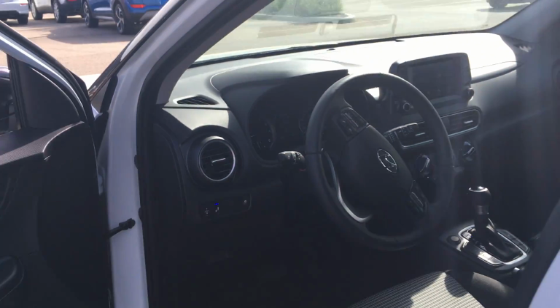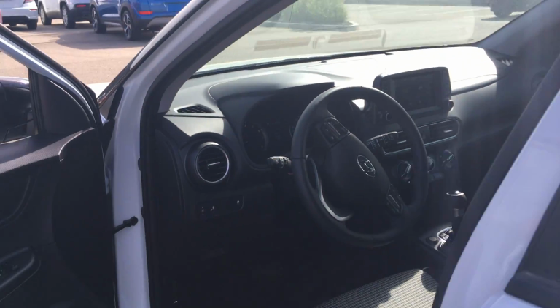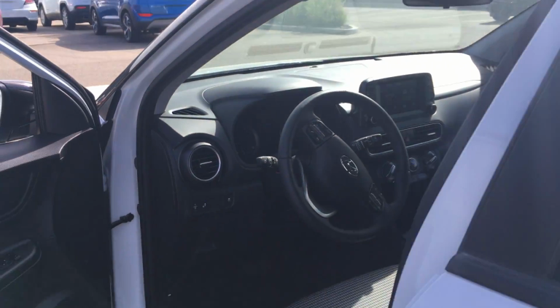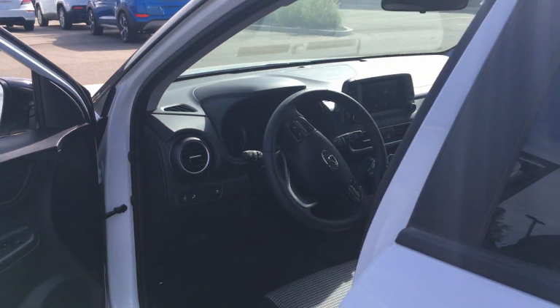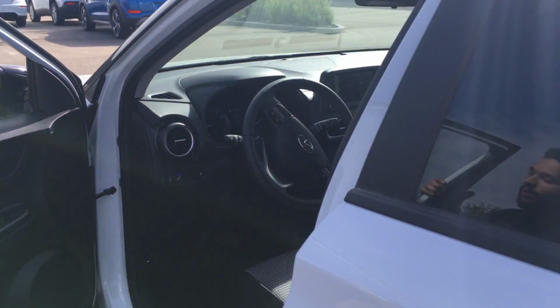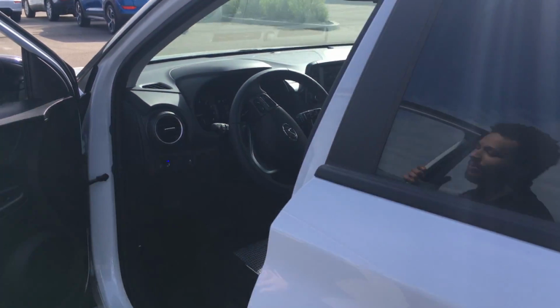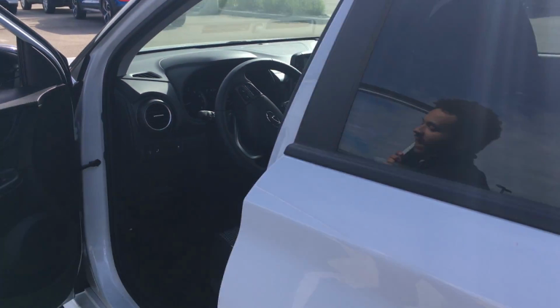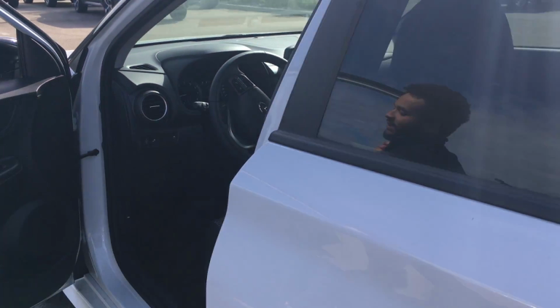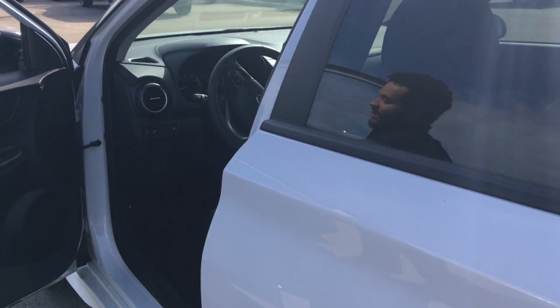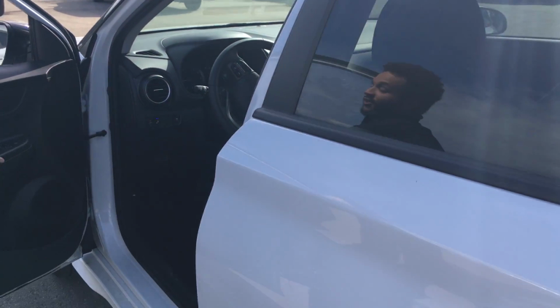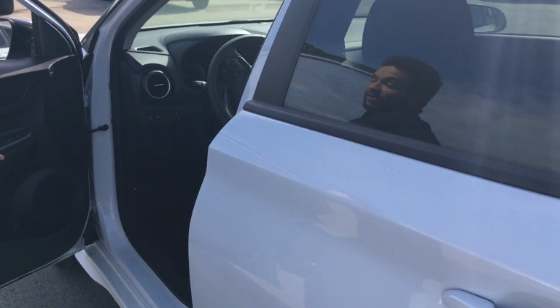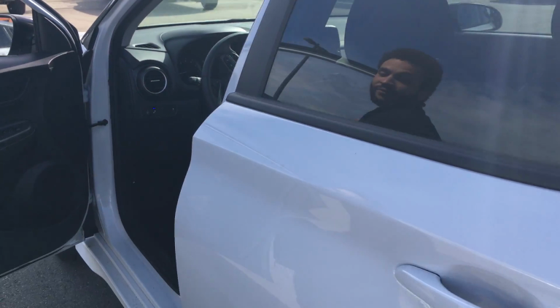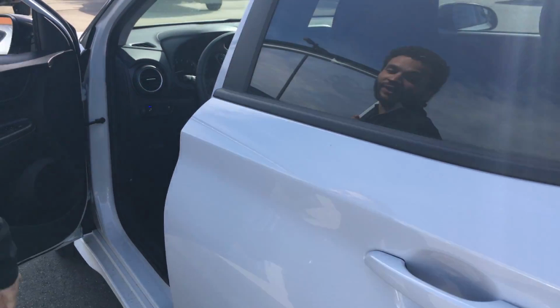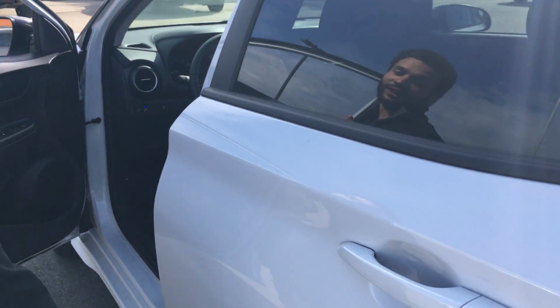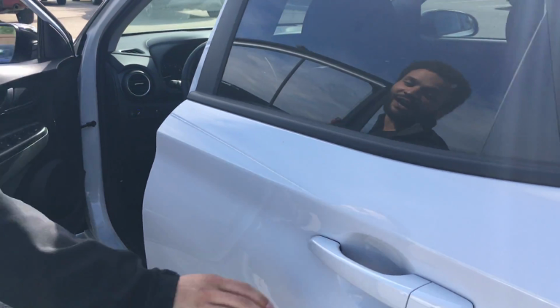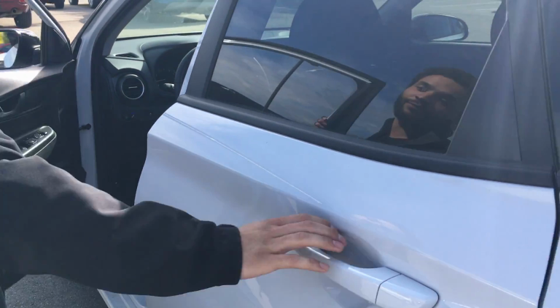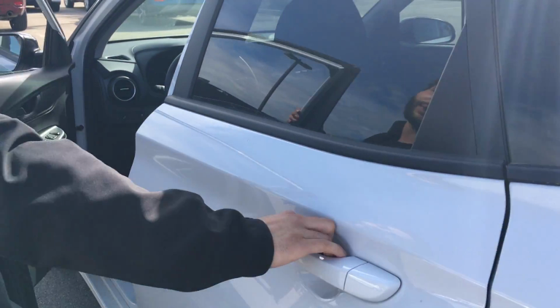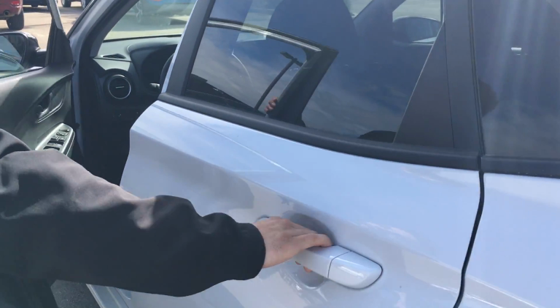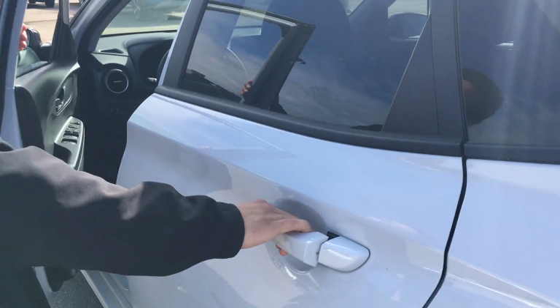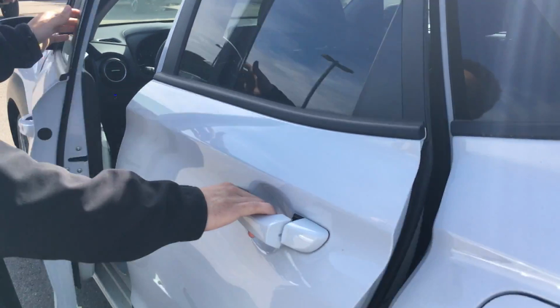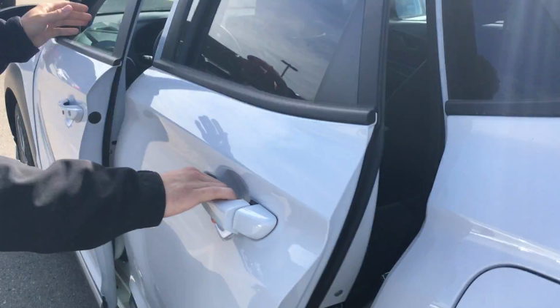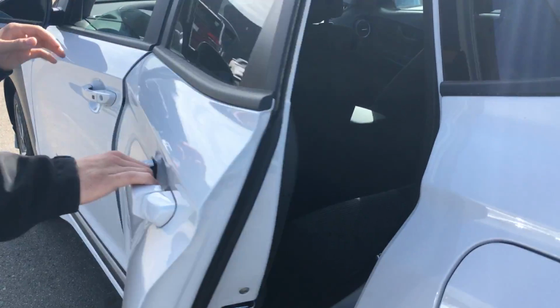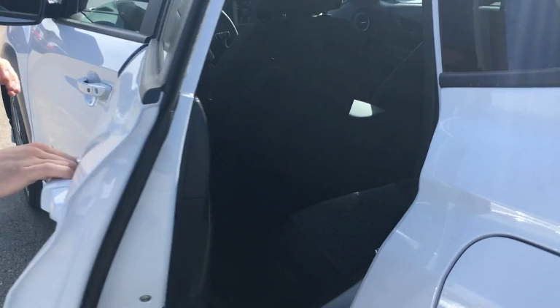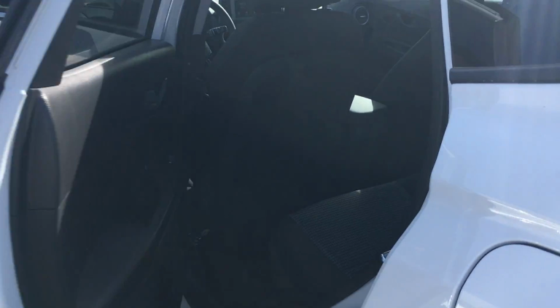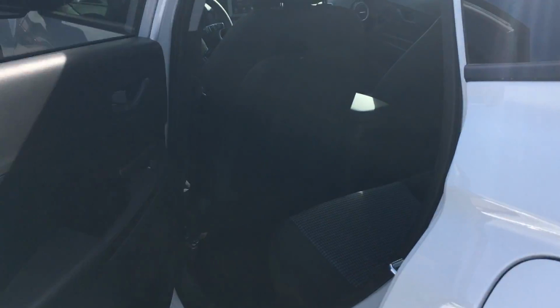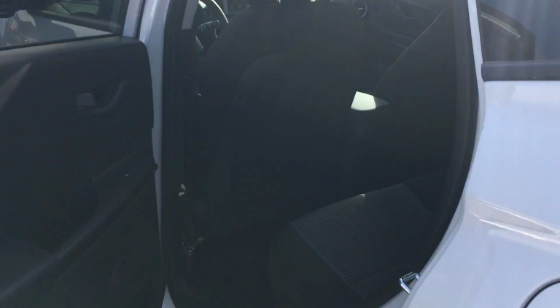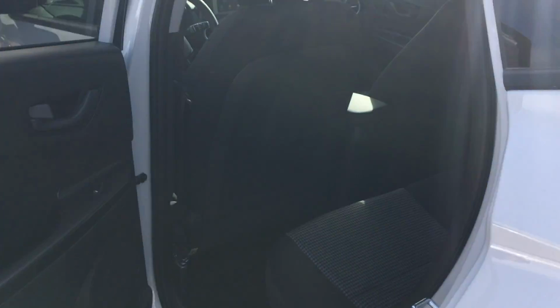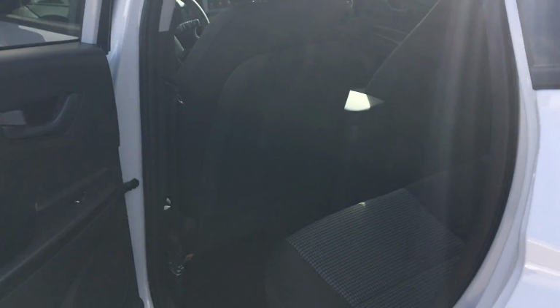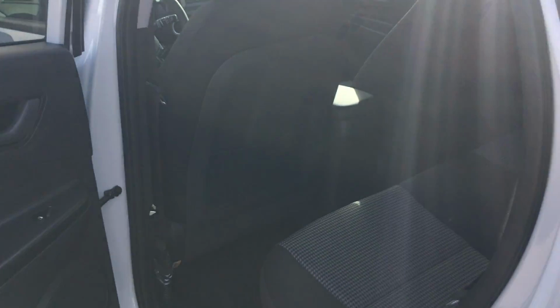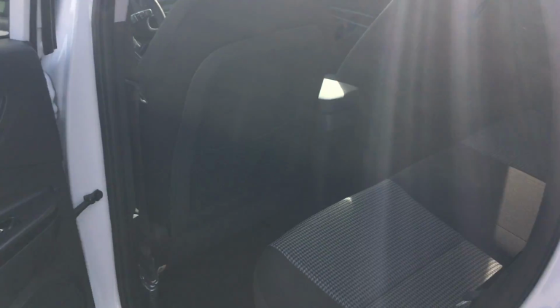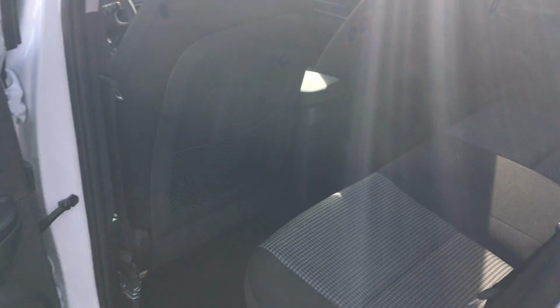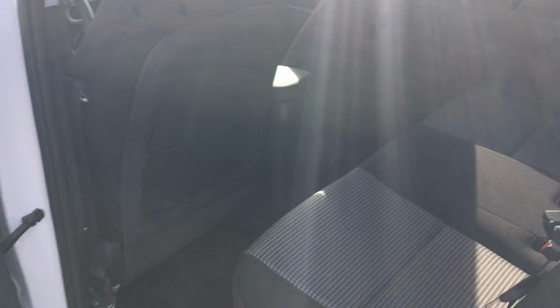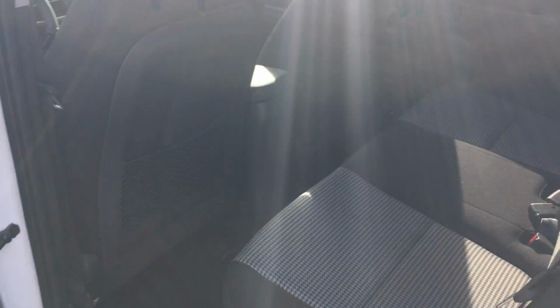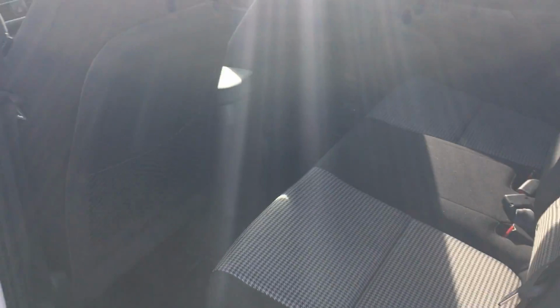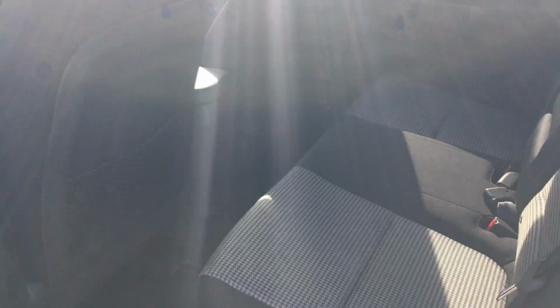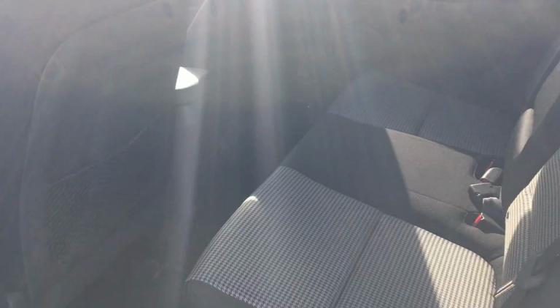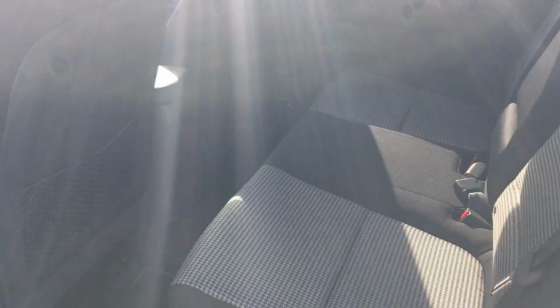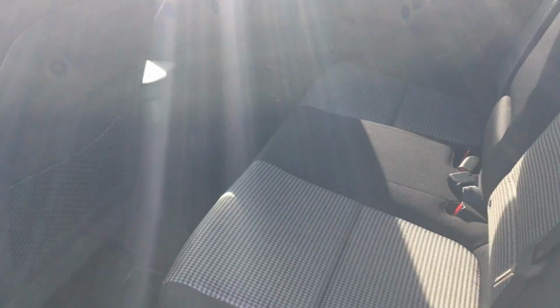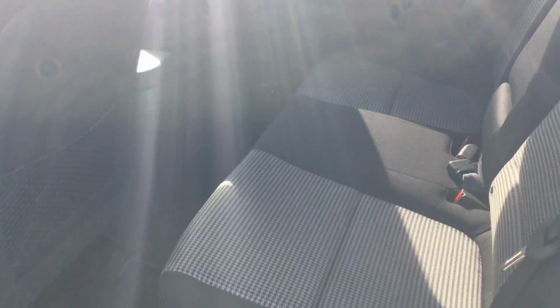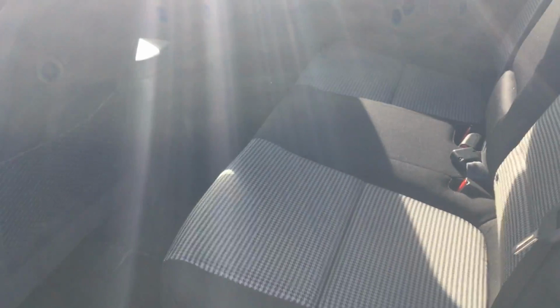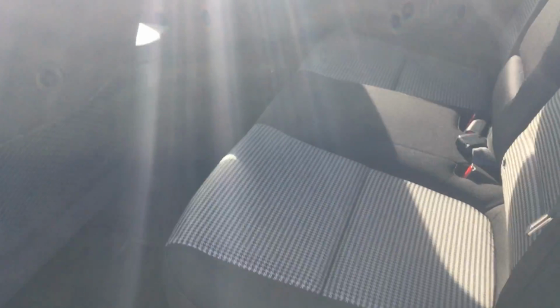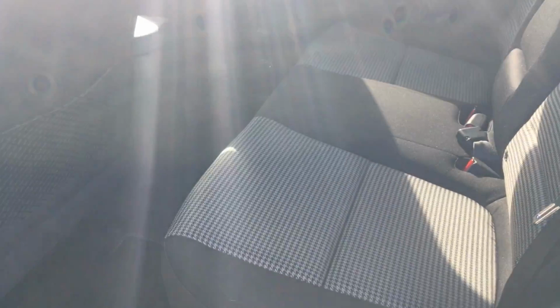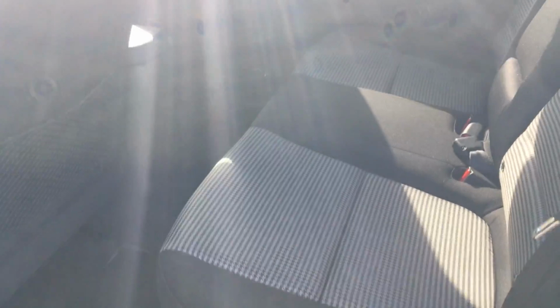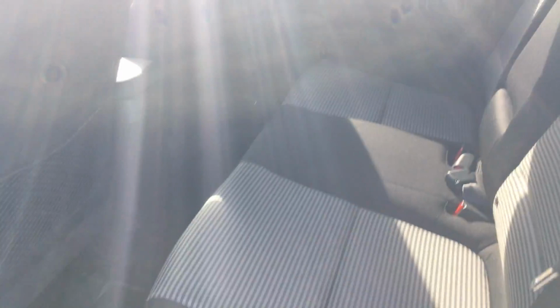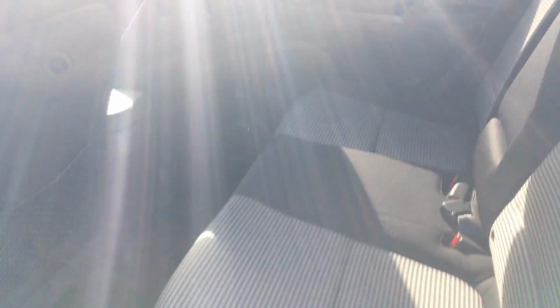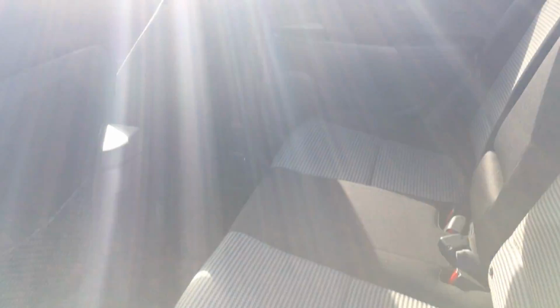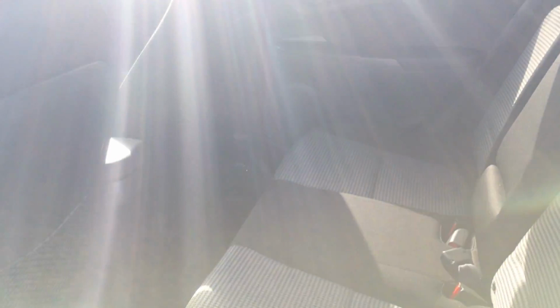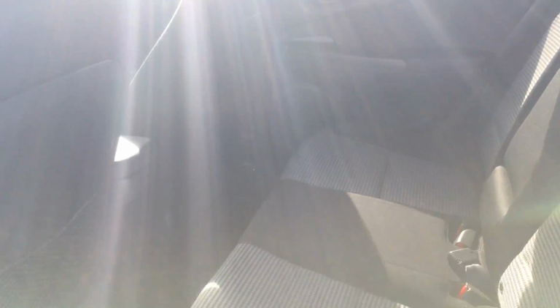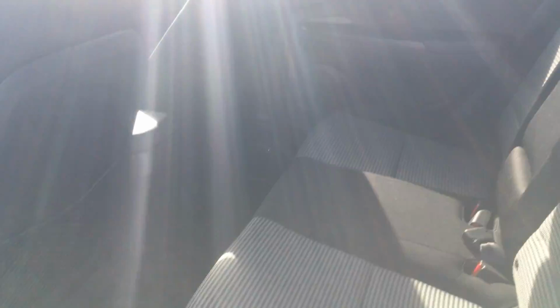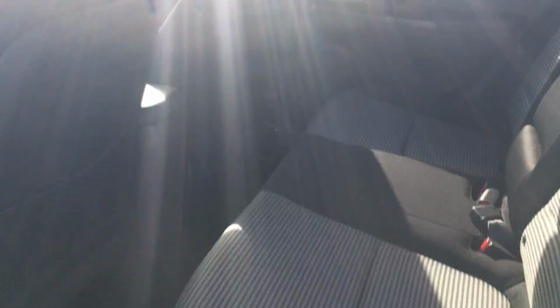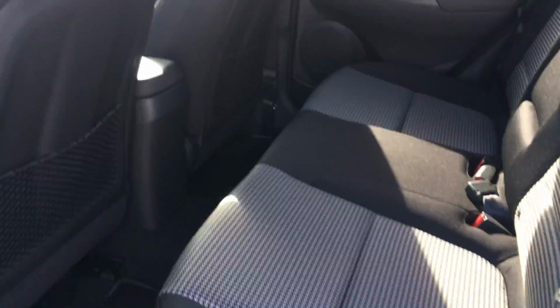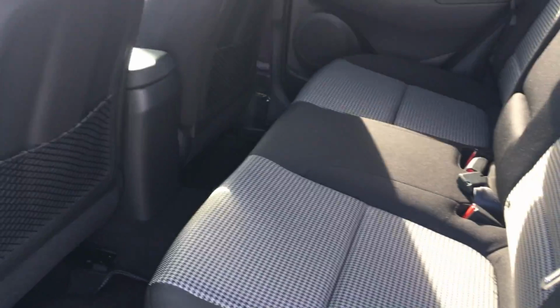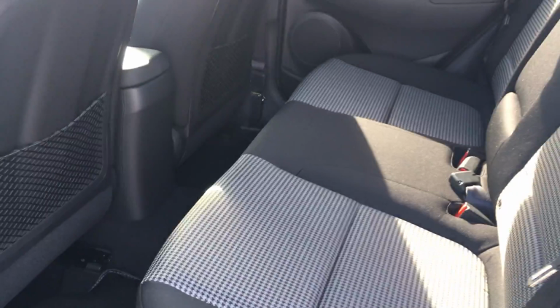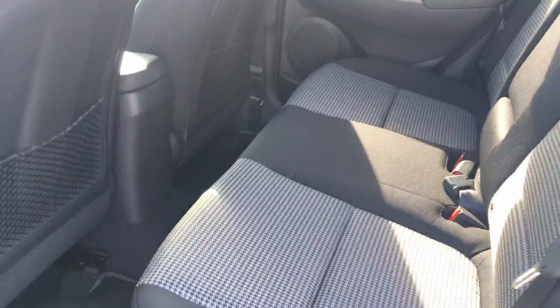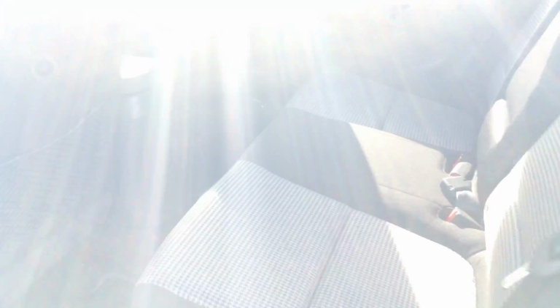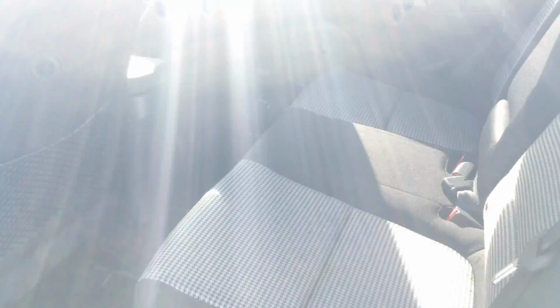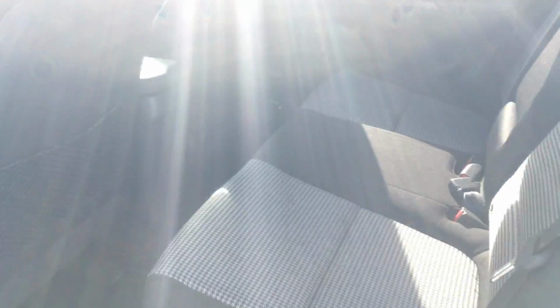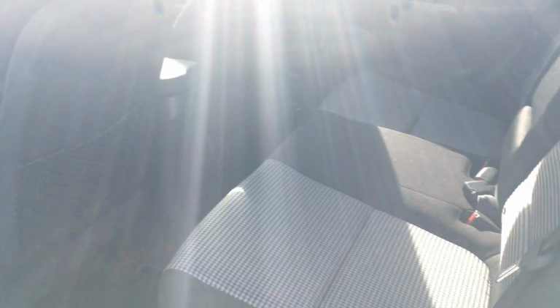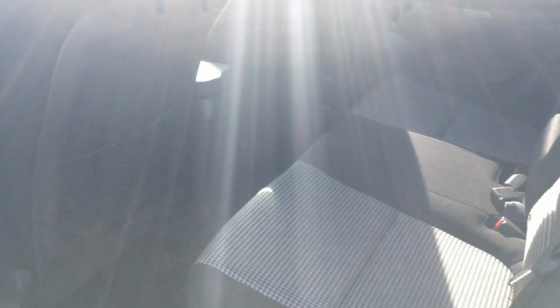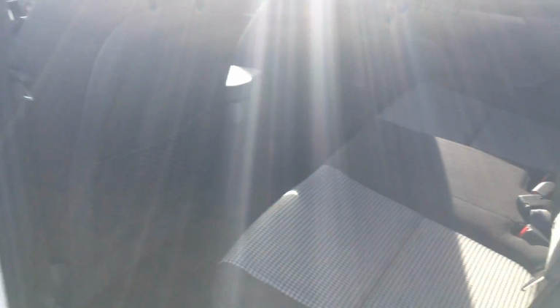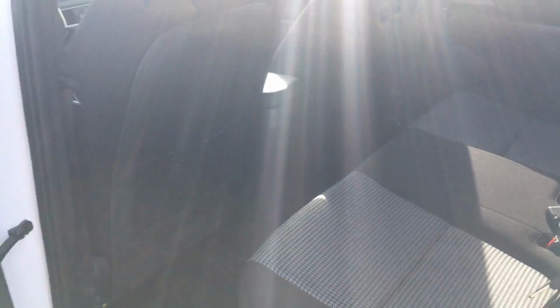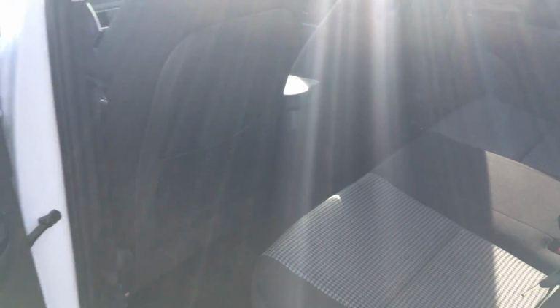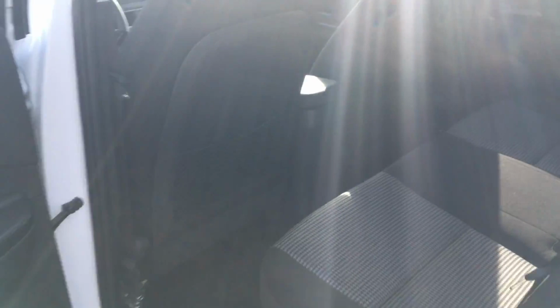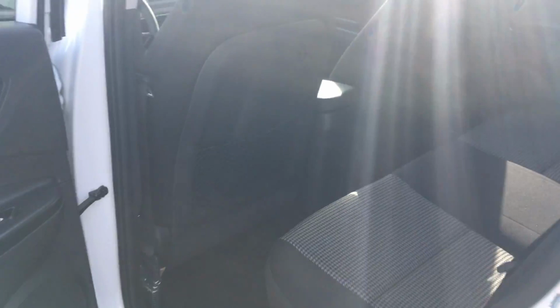Now going to the back seats, you're definitely going to have plenty of space in the back. And the great thing about the back seats is you can actually fold these completely flat if you do need.